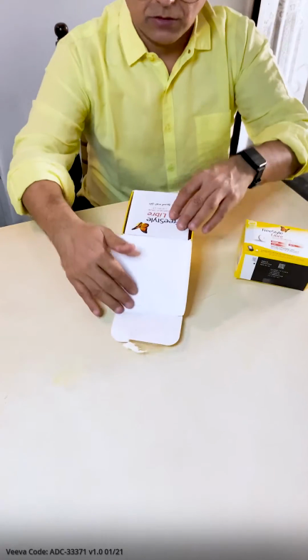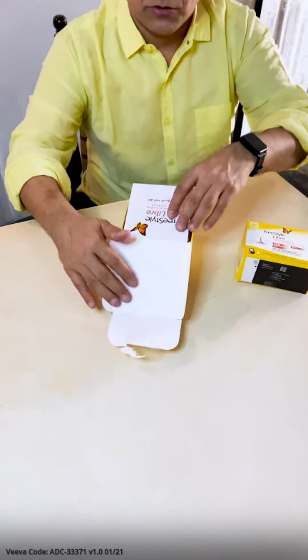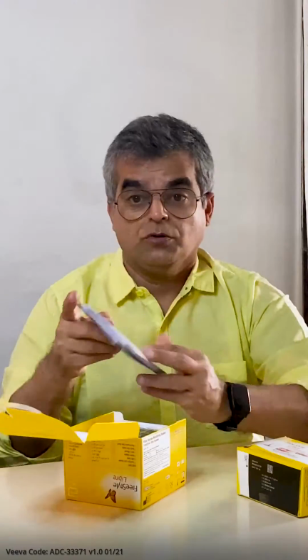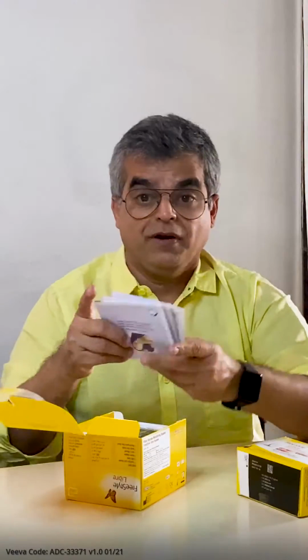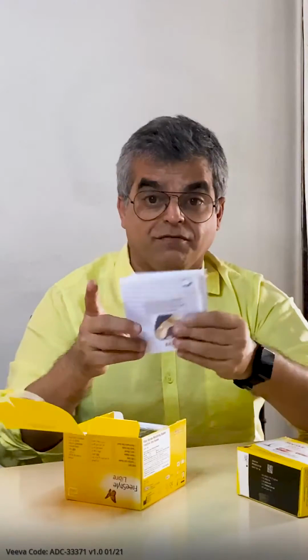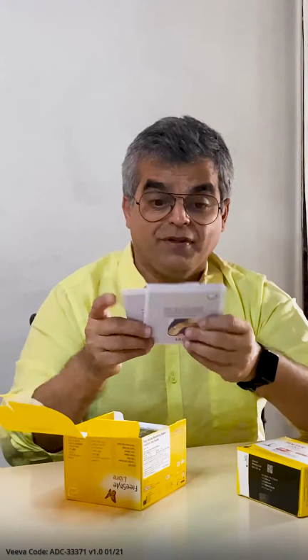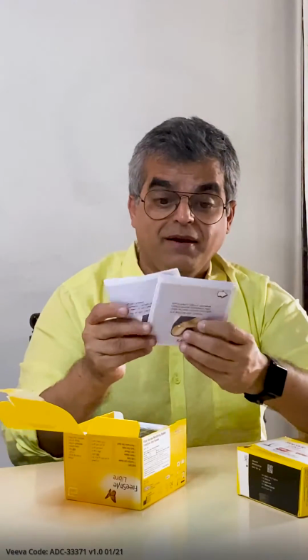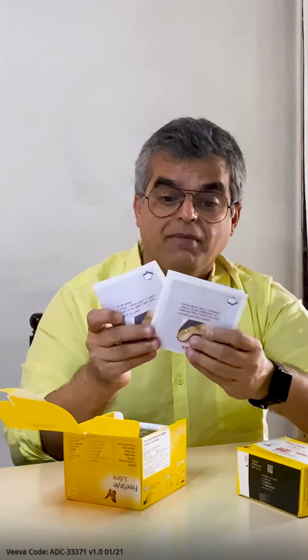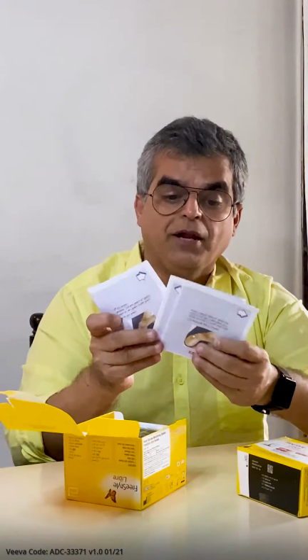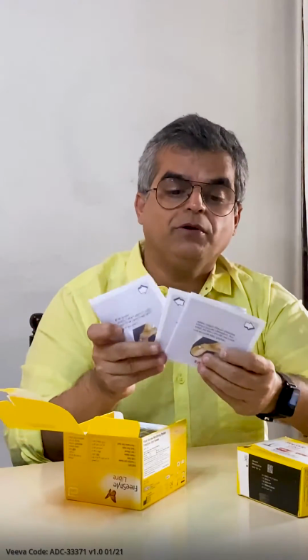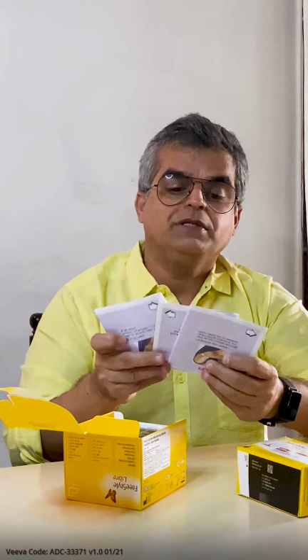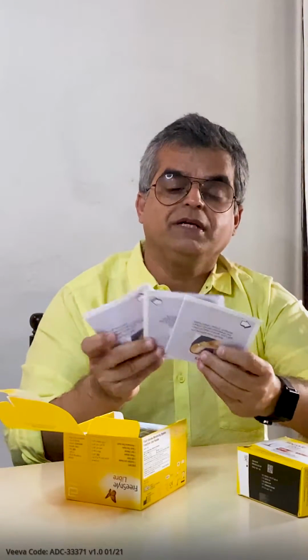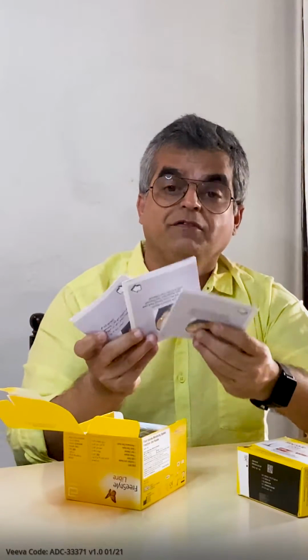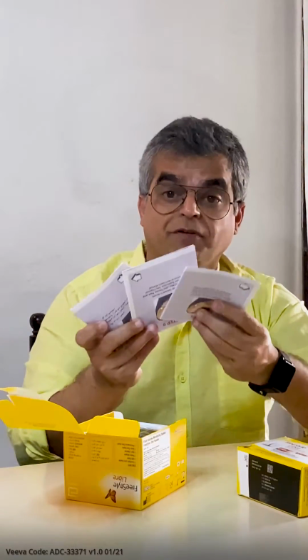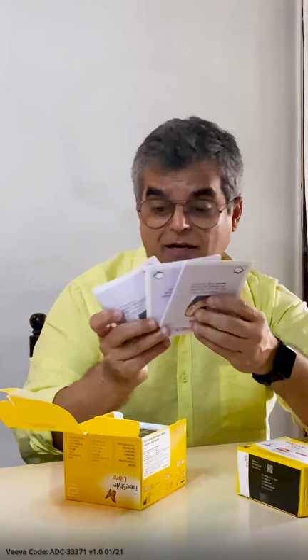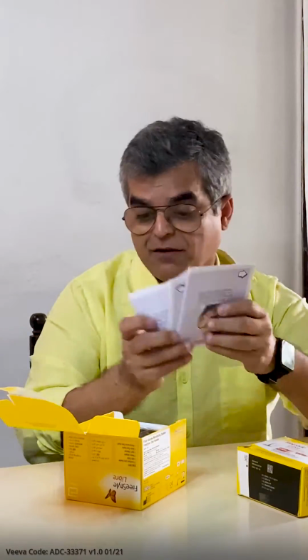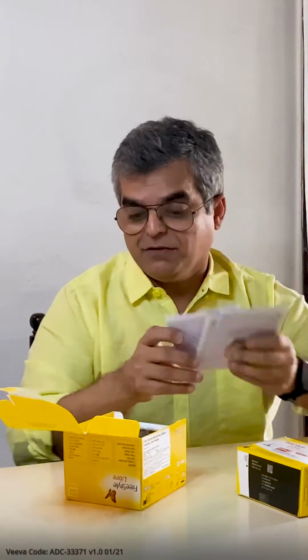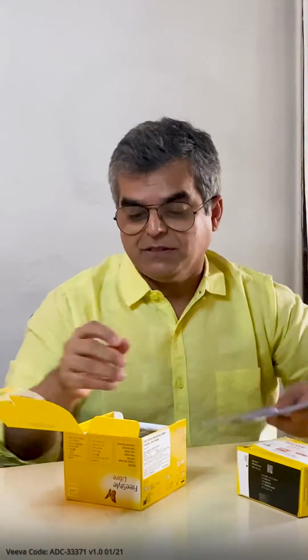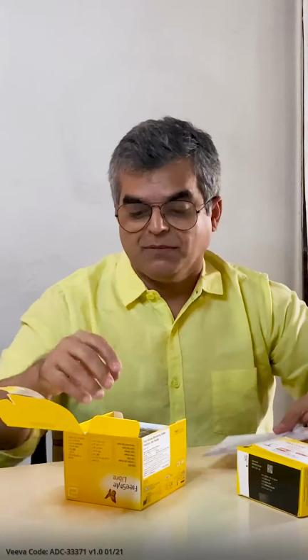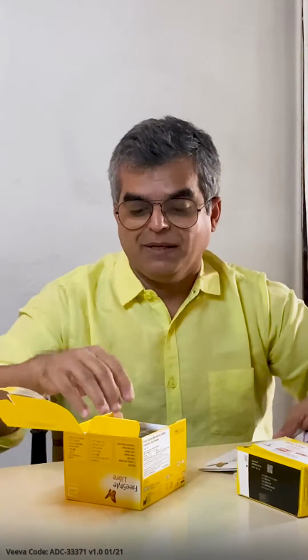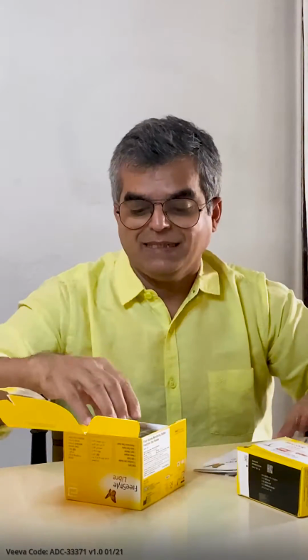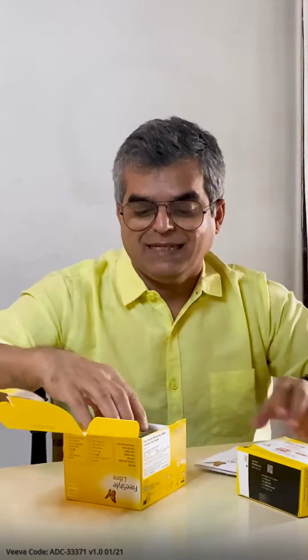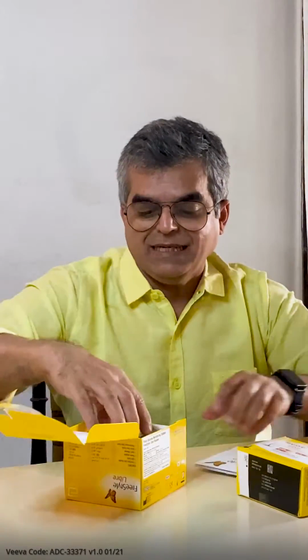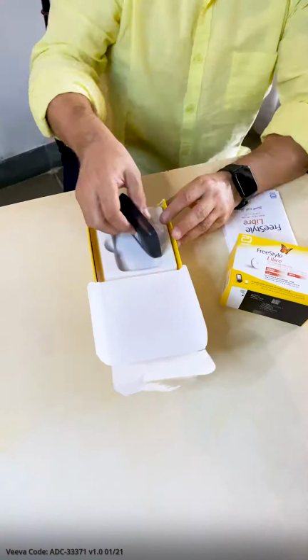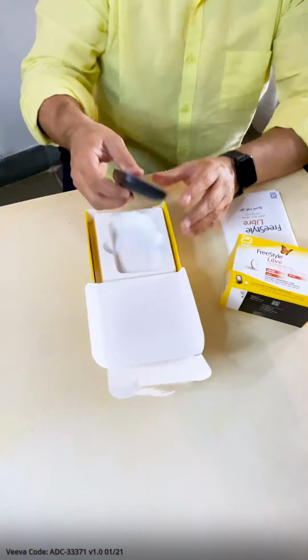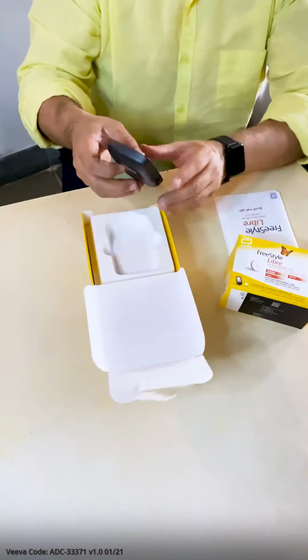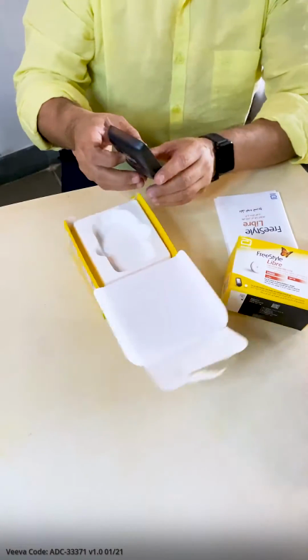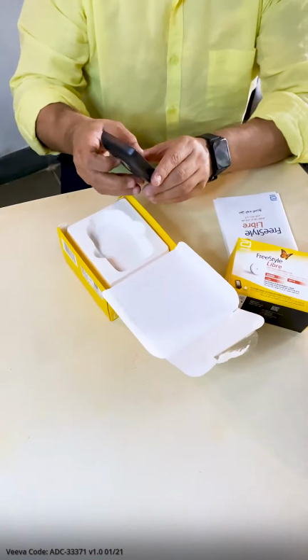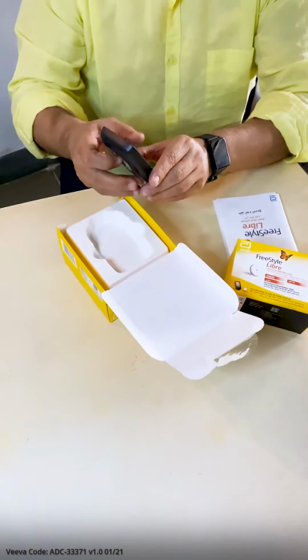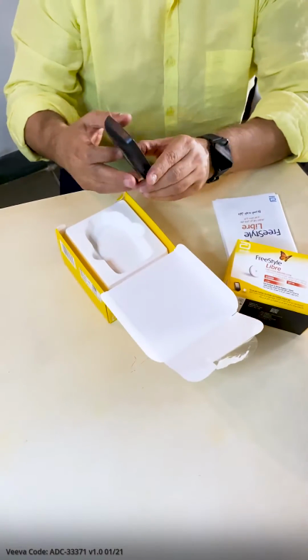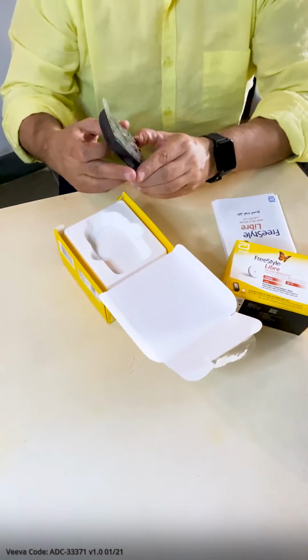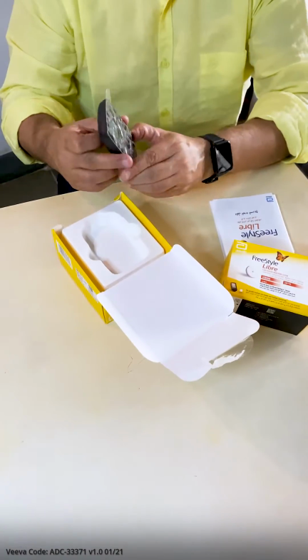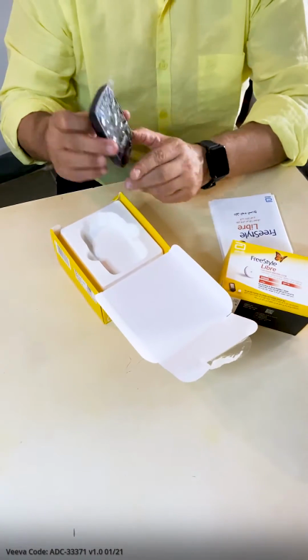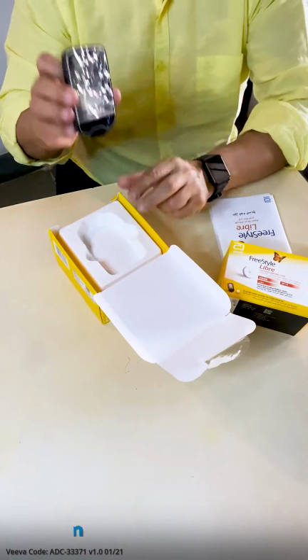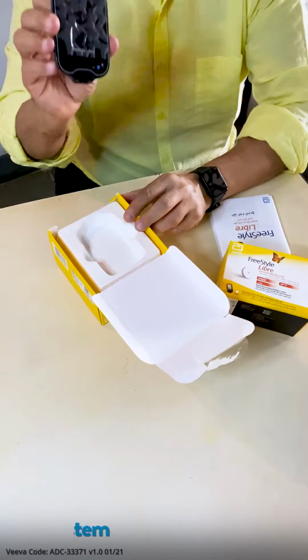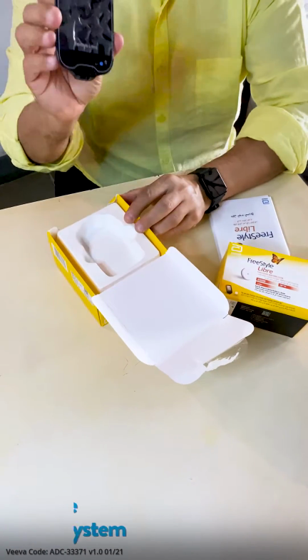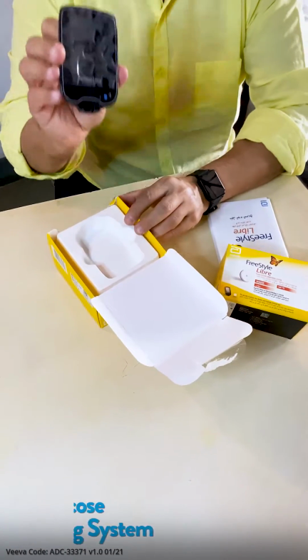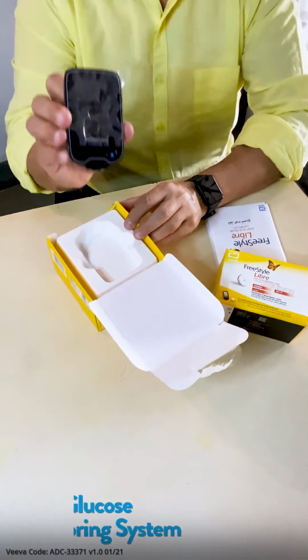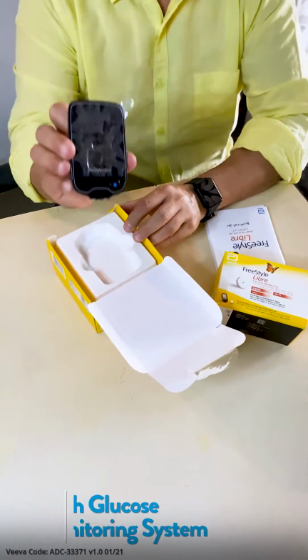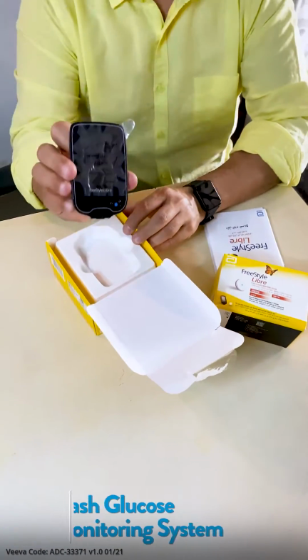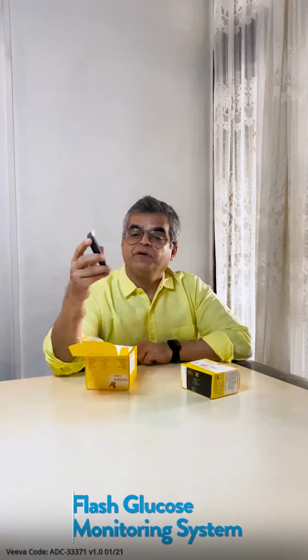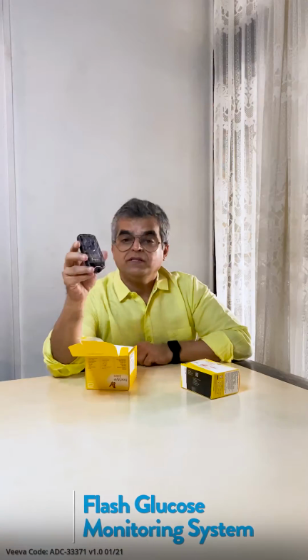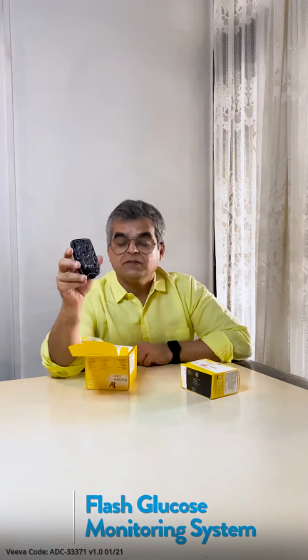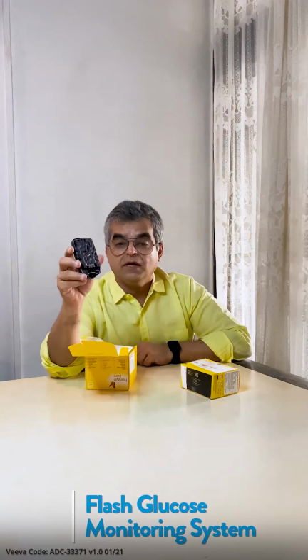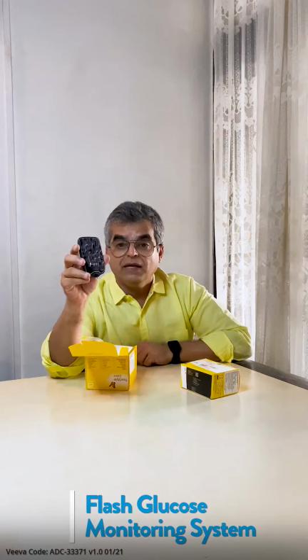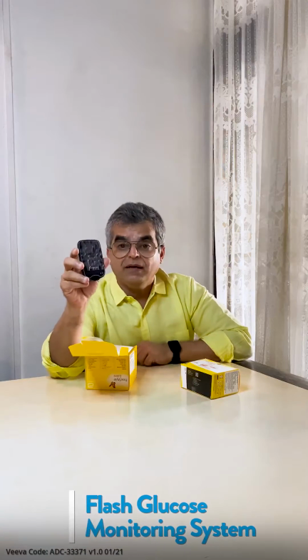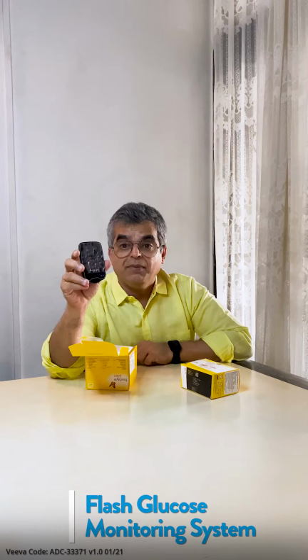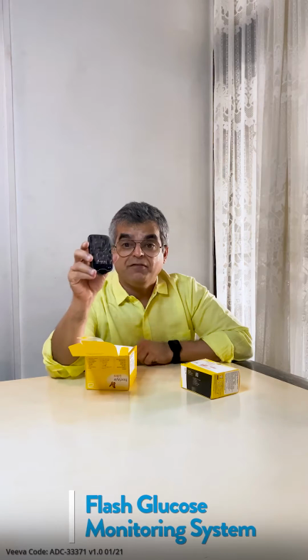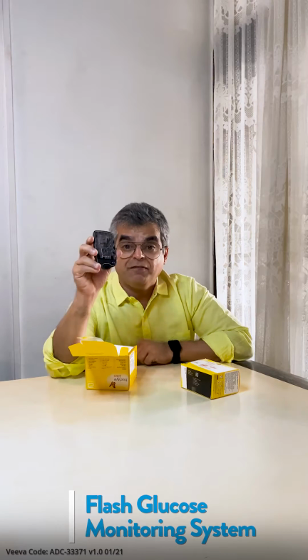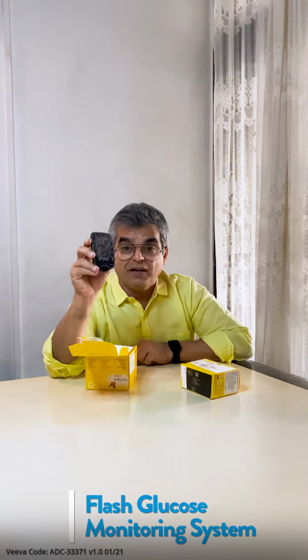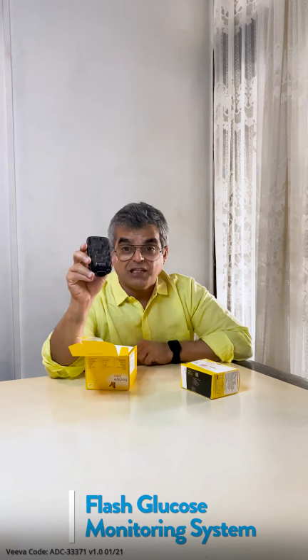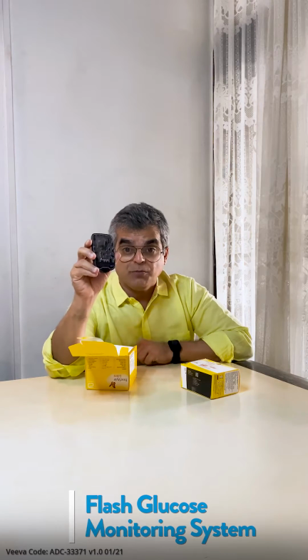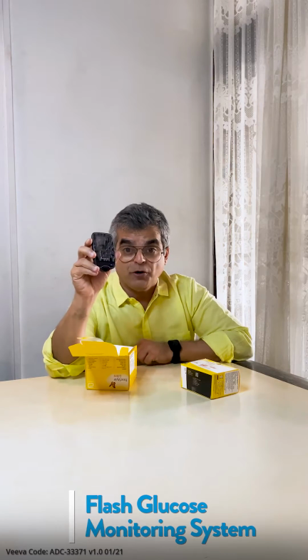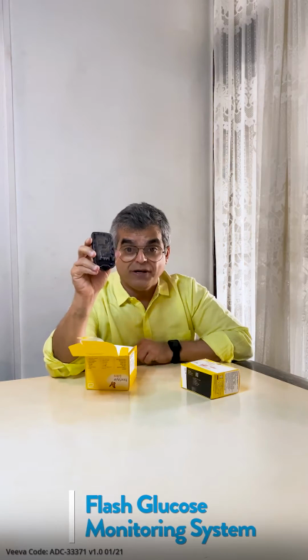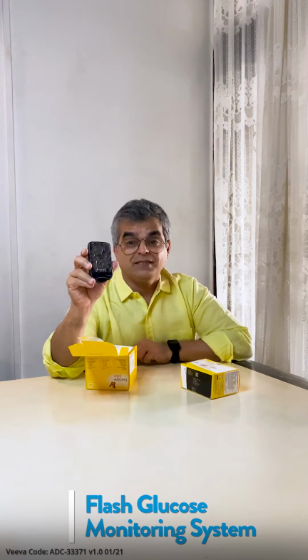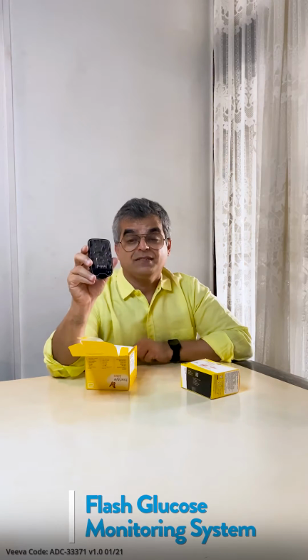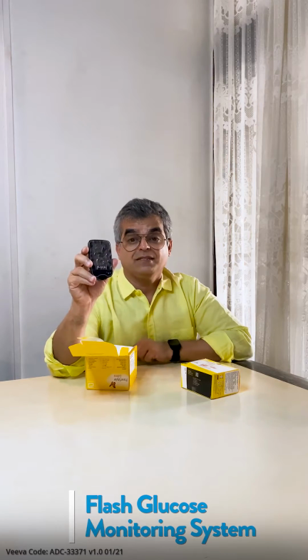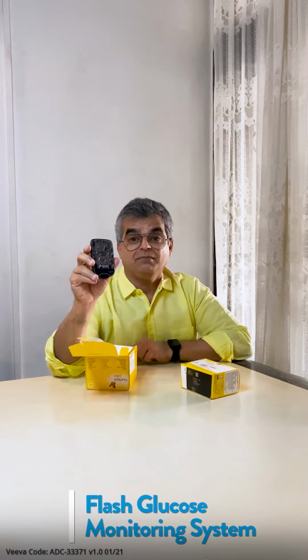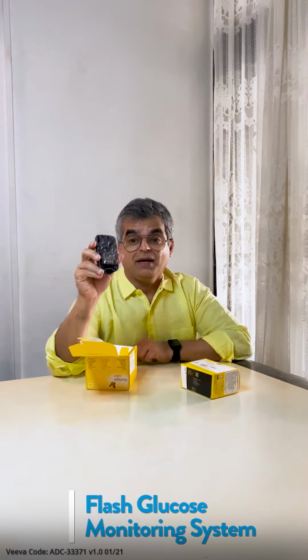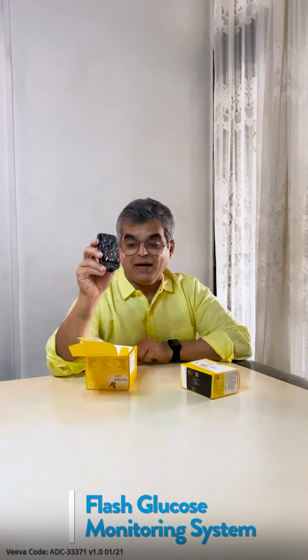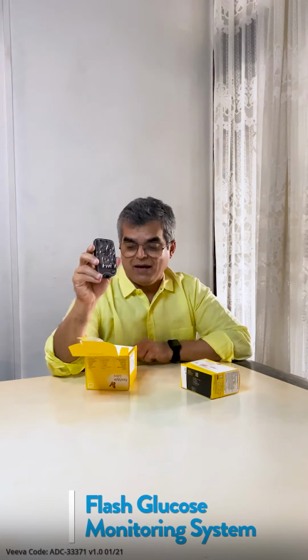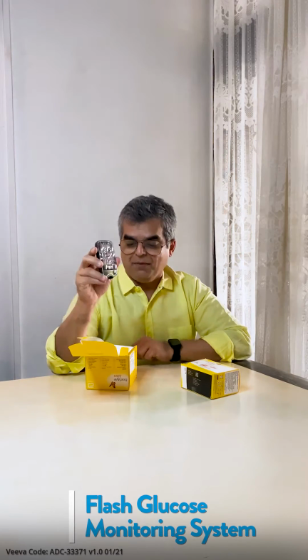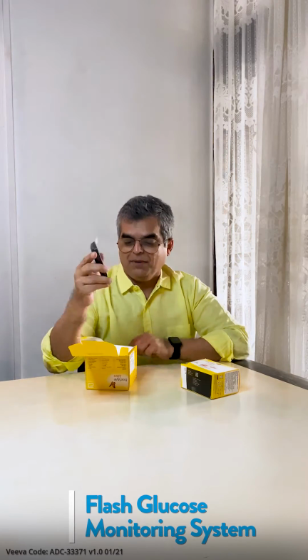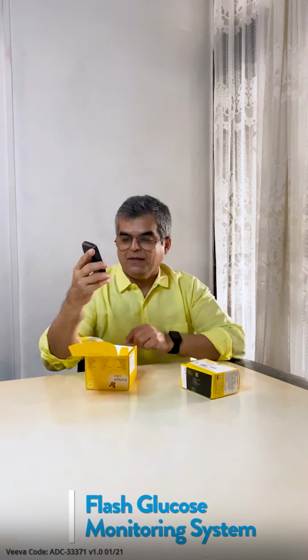We have three manuals in different languages — amazing. And here is the Freestyle Libre Flash Body System by Abbott.